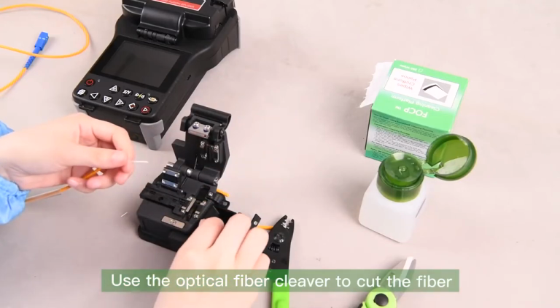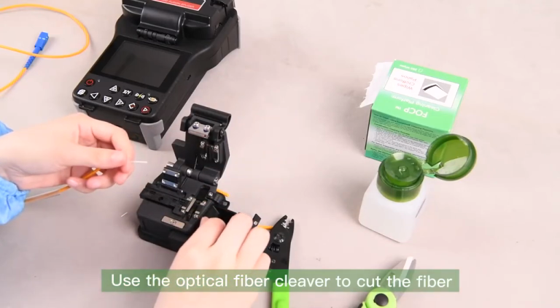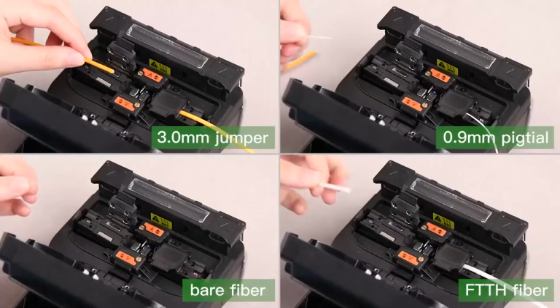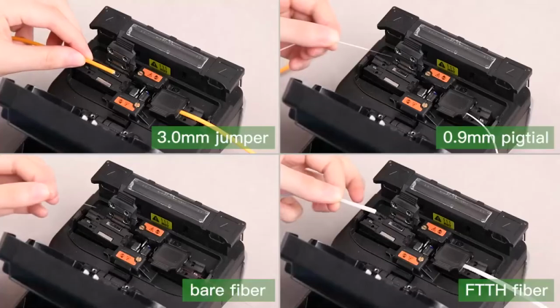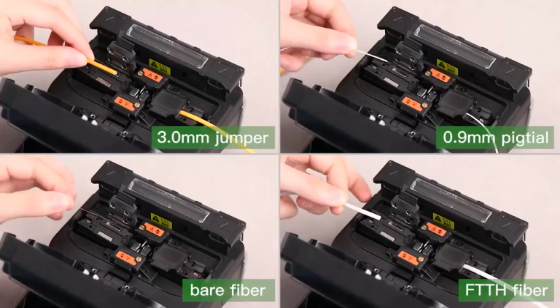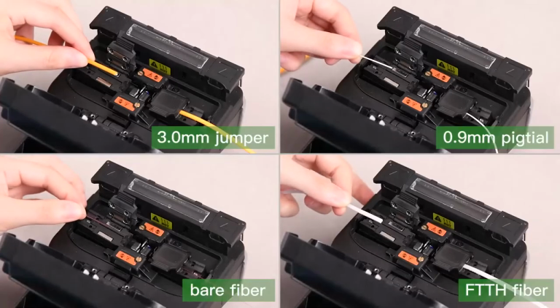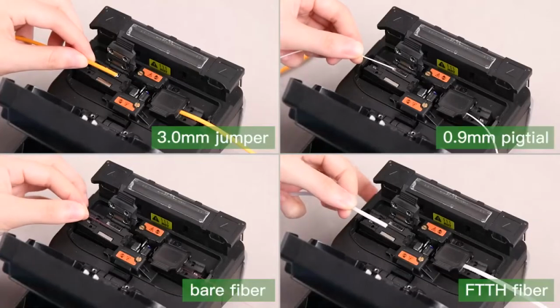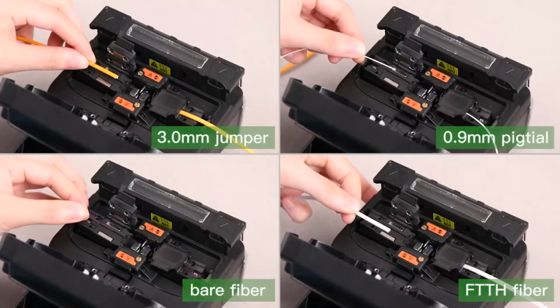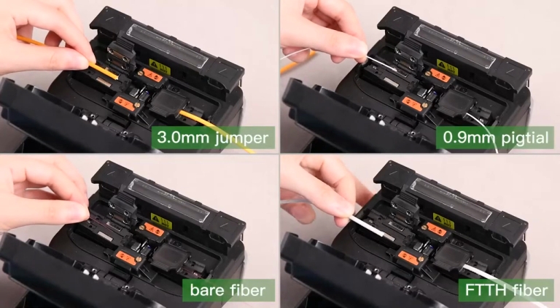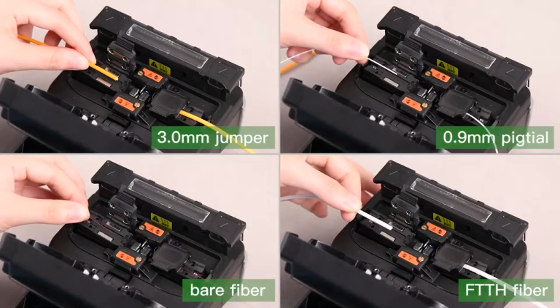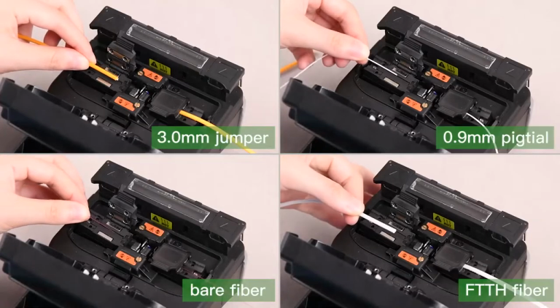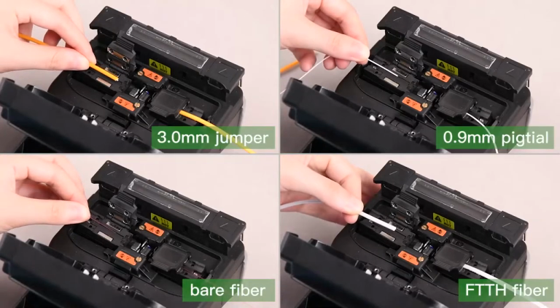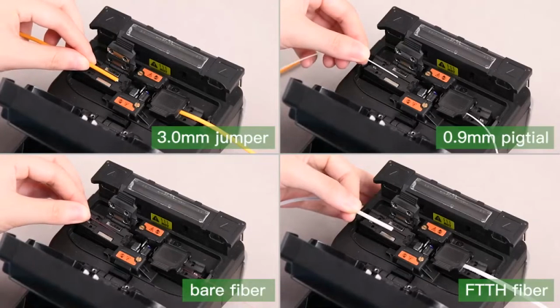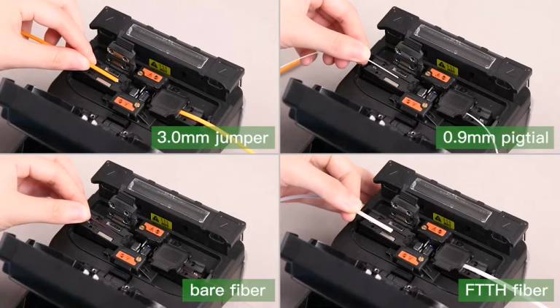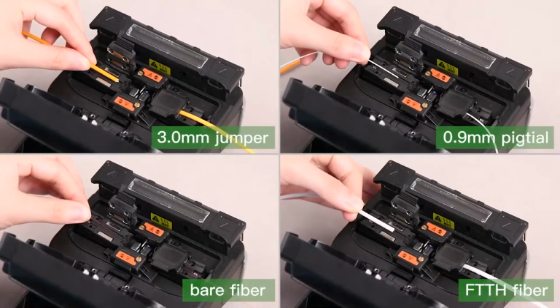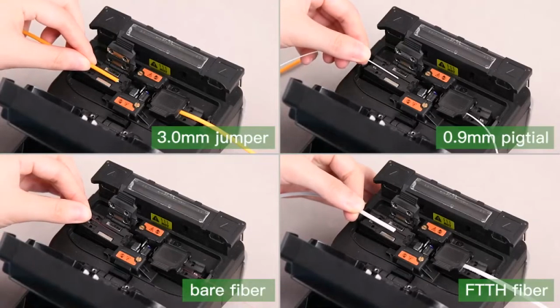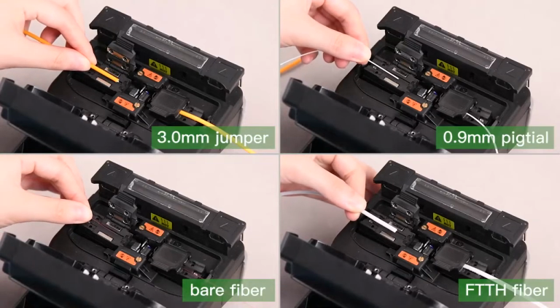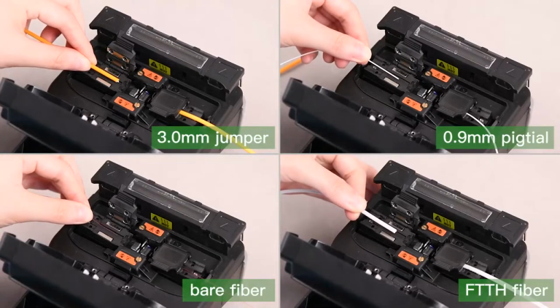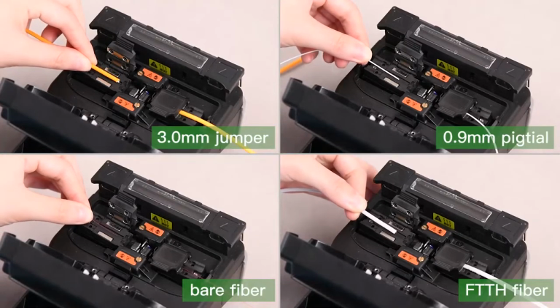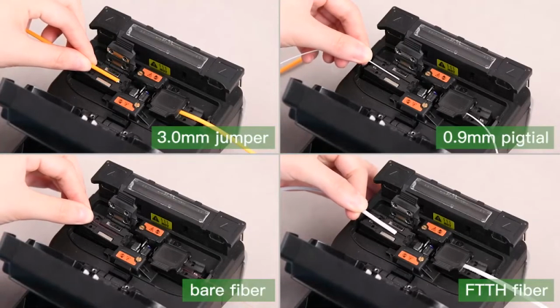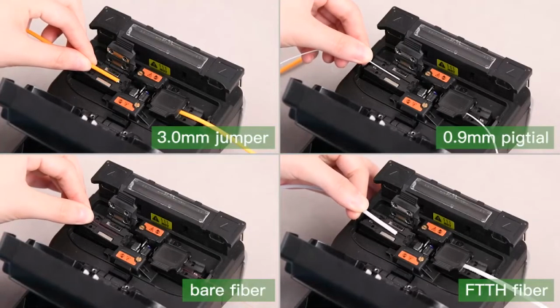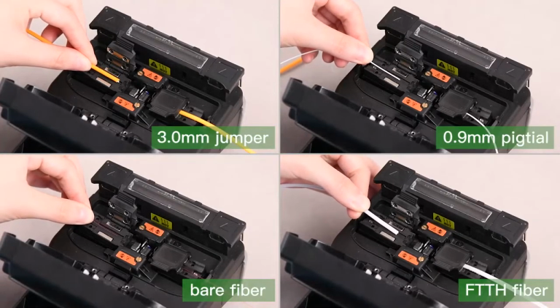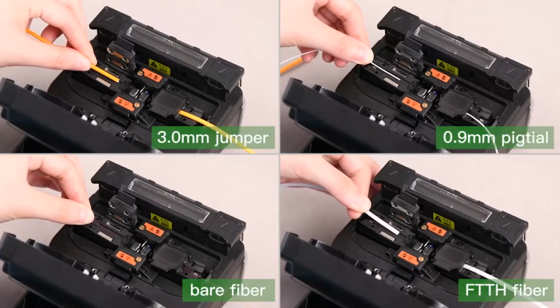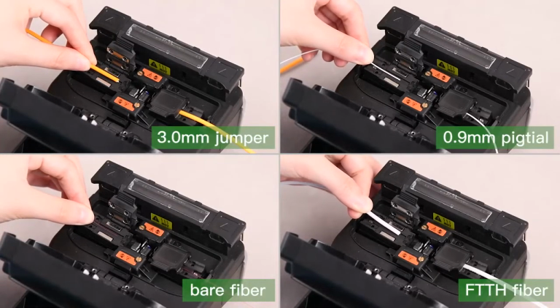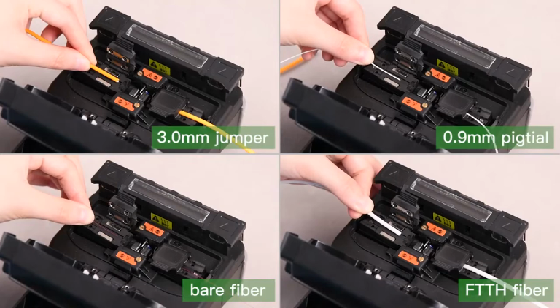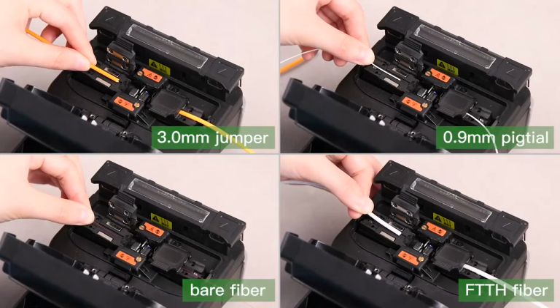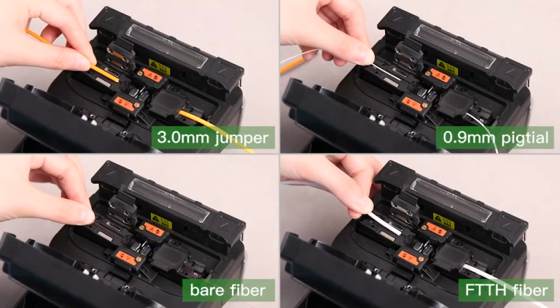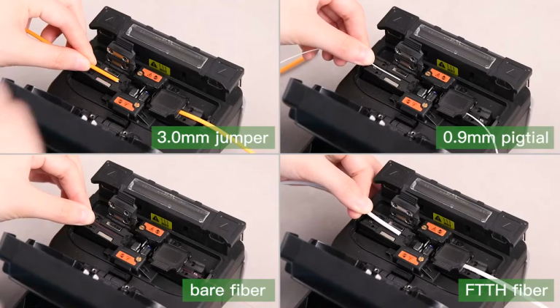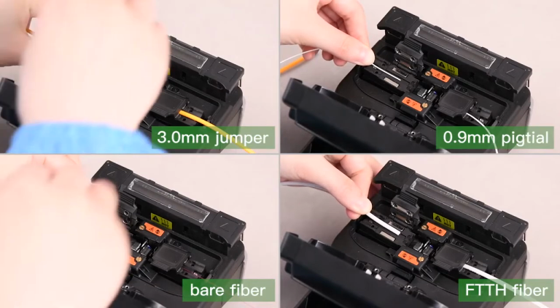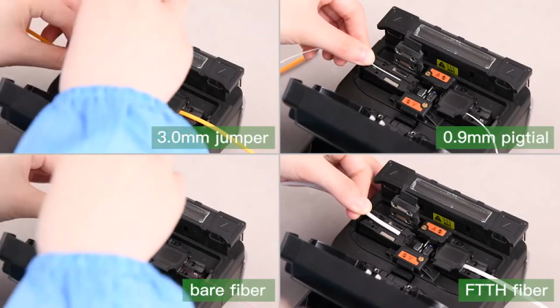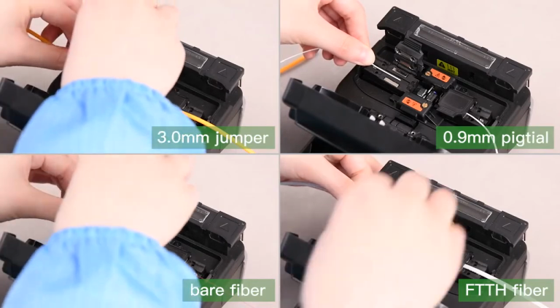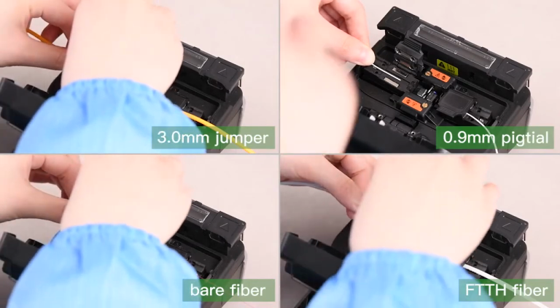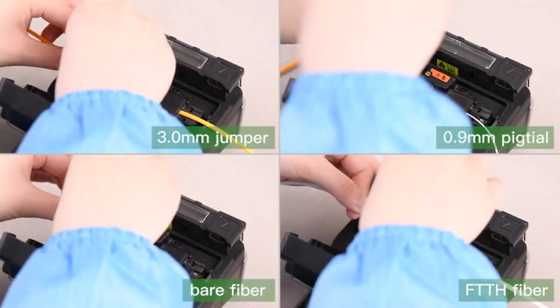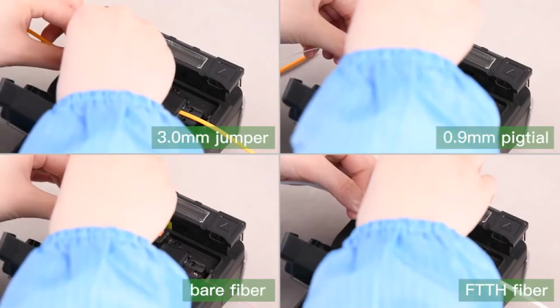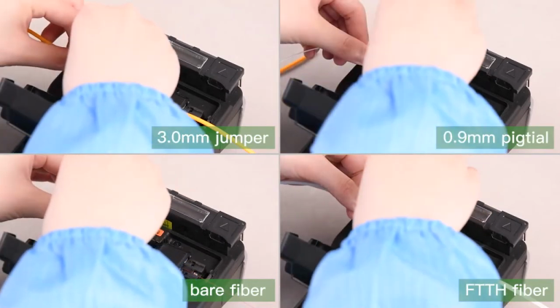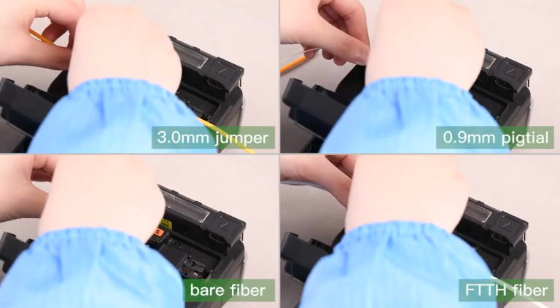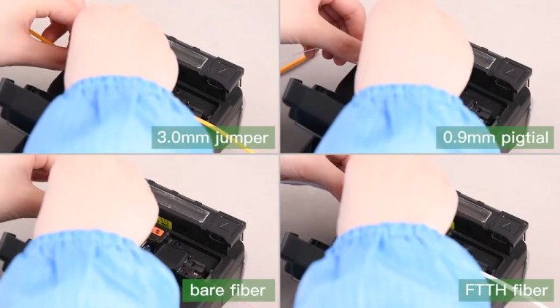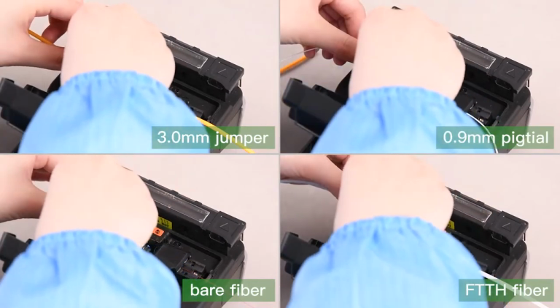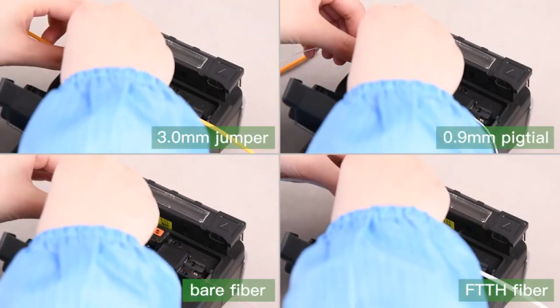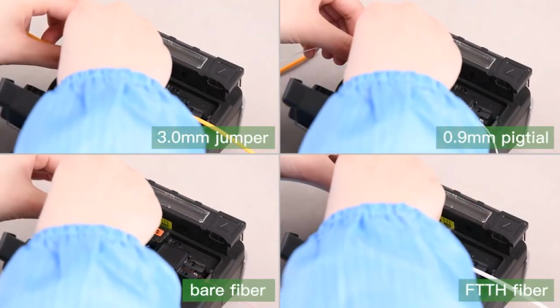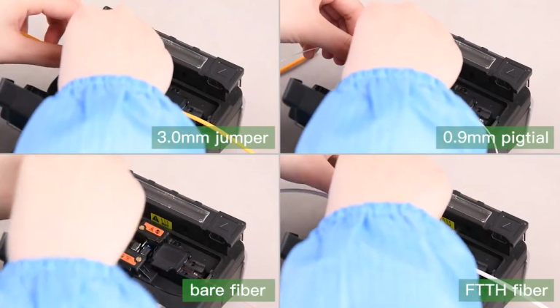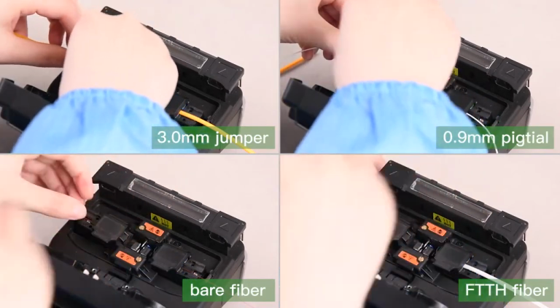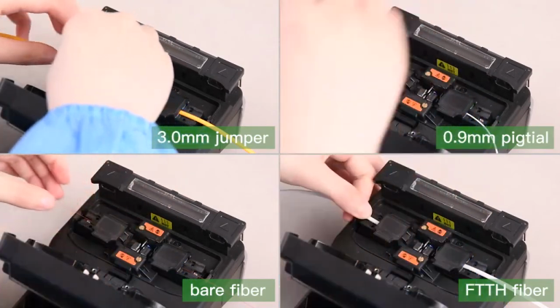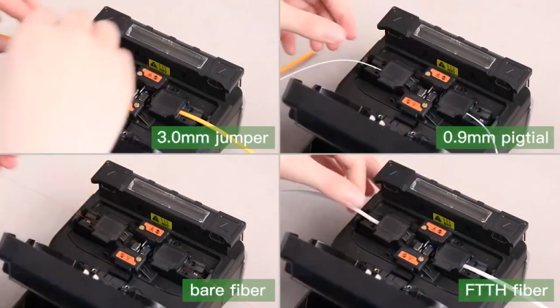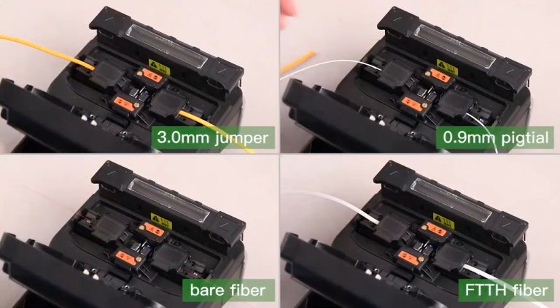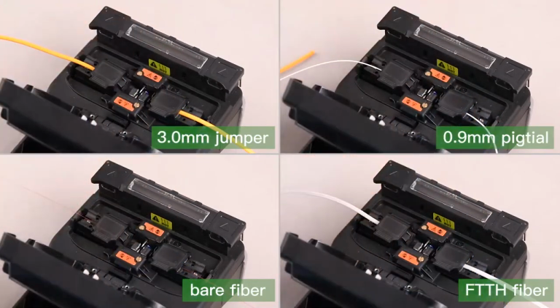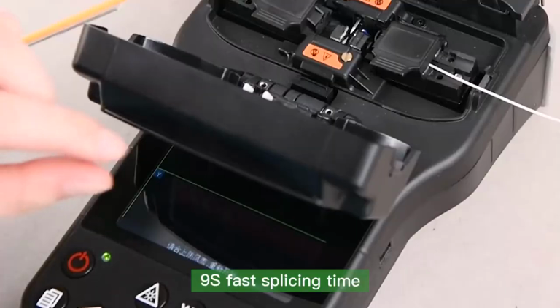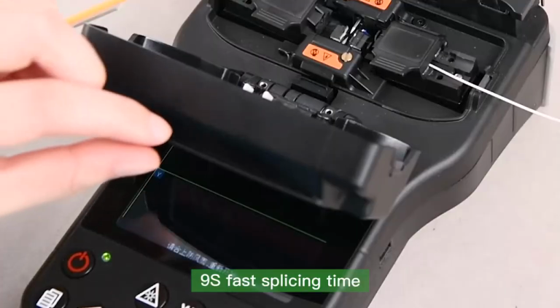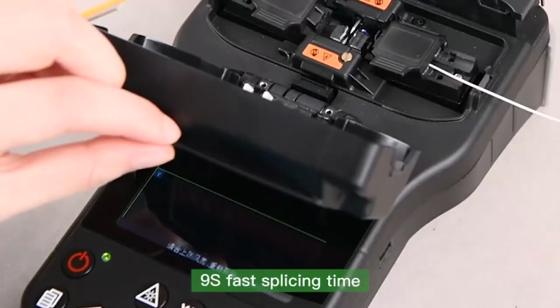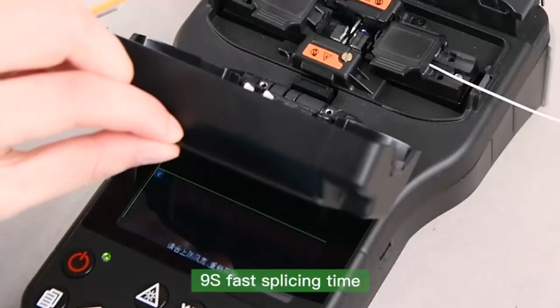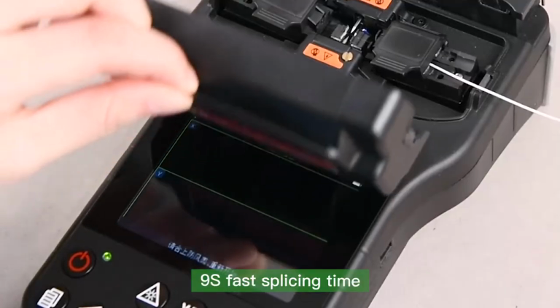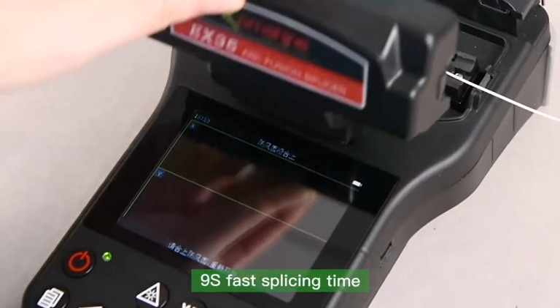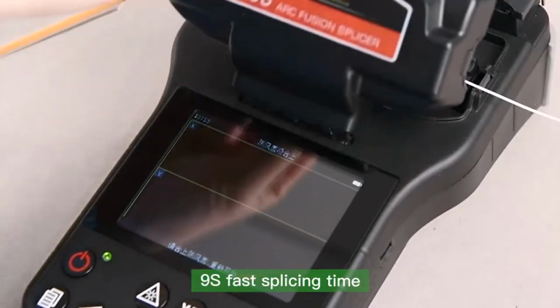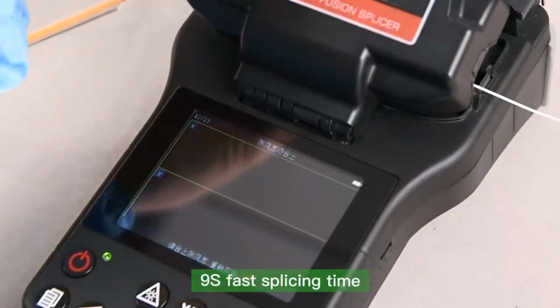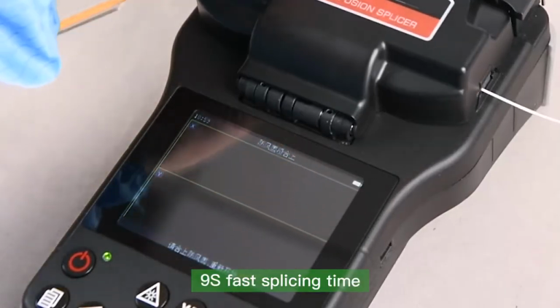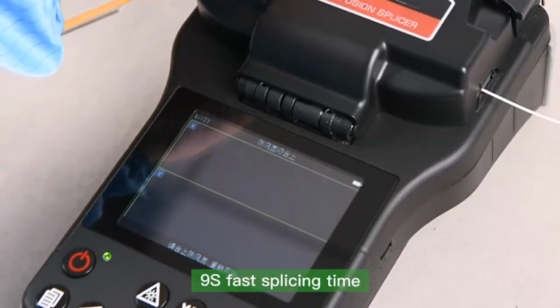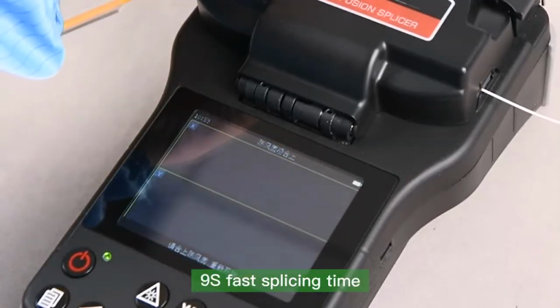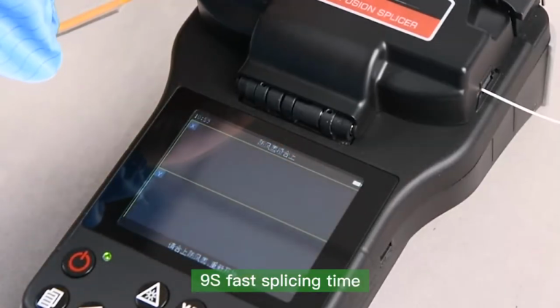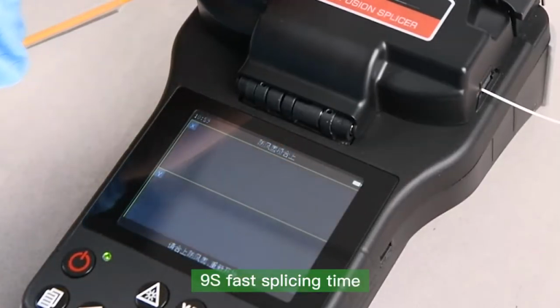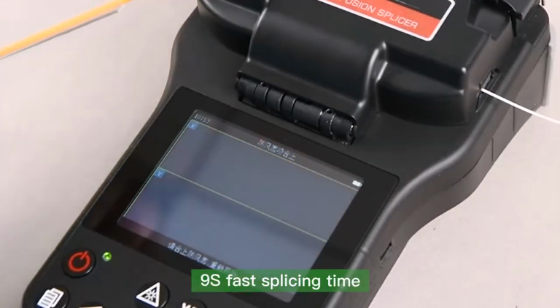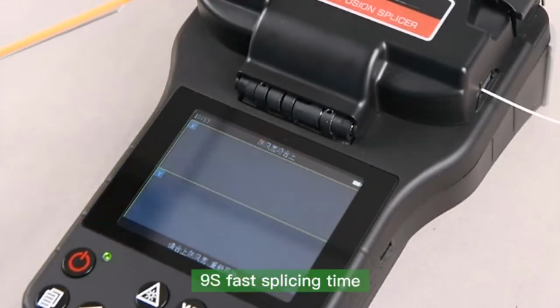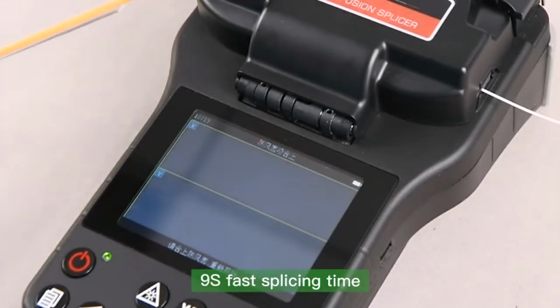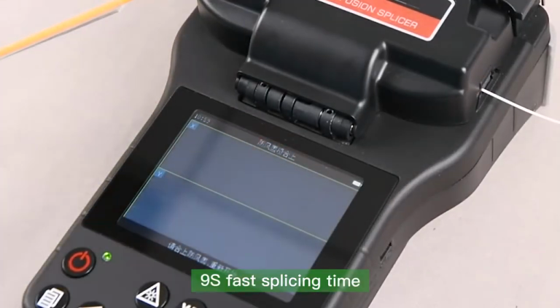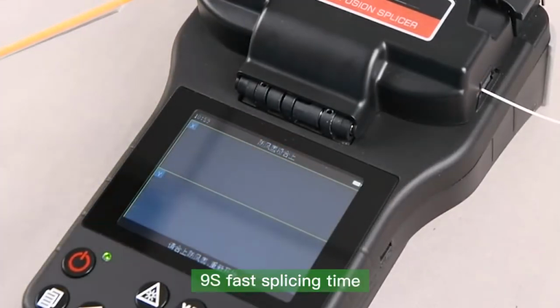The fiber holder is compatible with all kinds of connector types. The splicer achieves a fast 9-second splicing time.